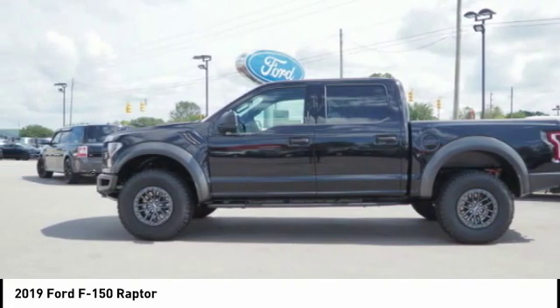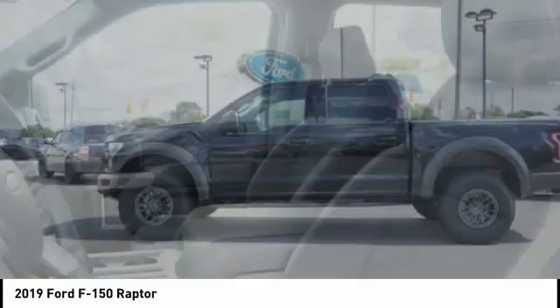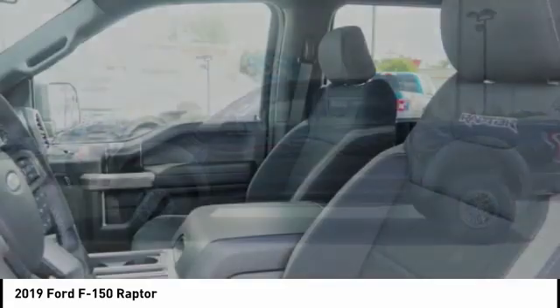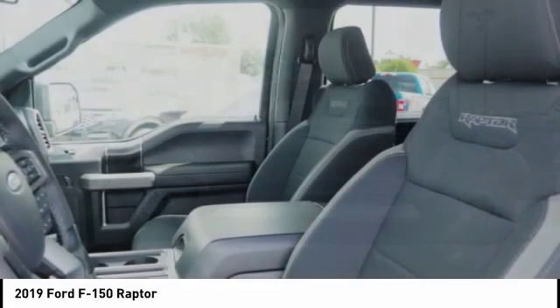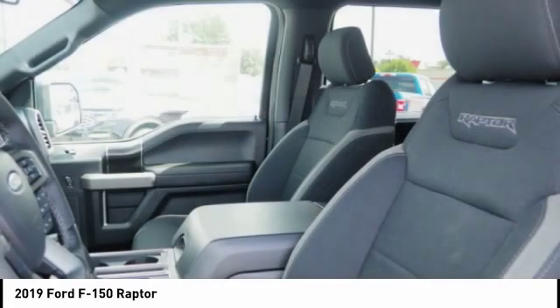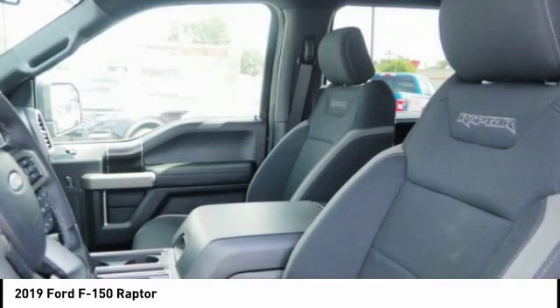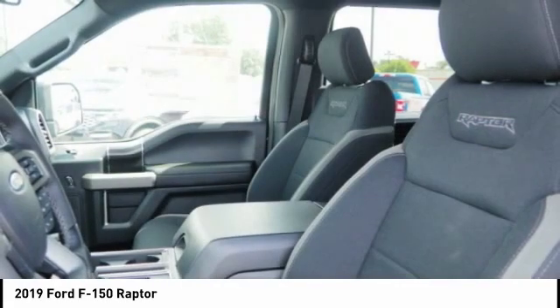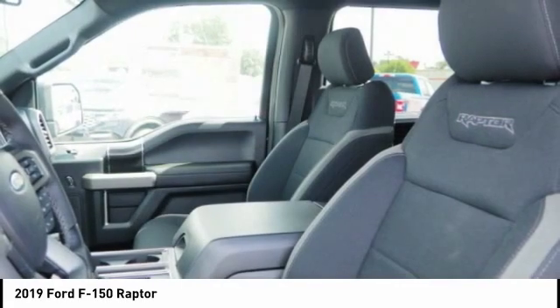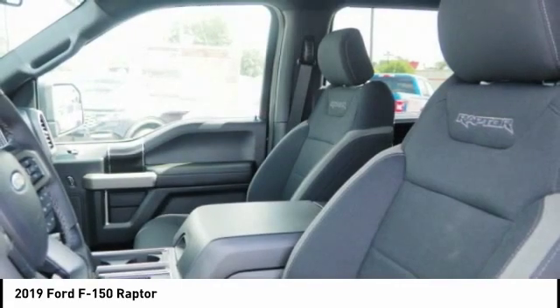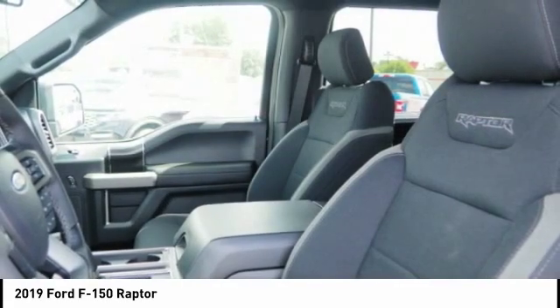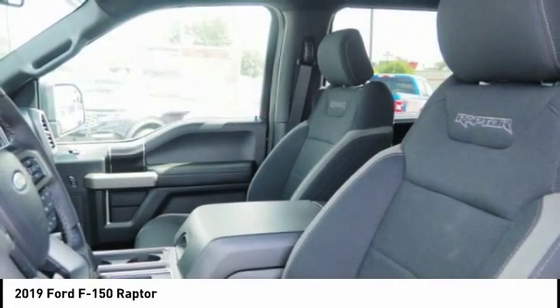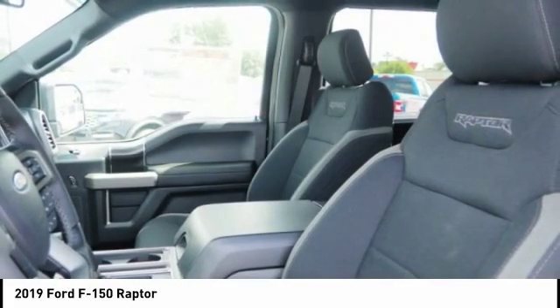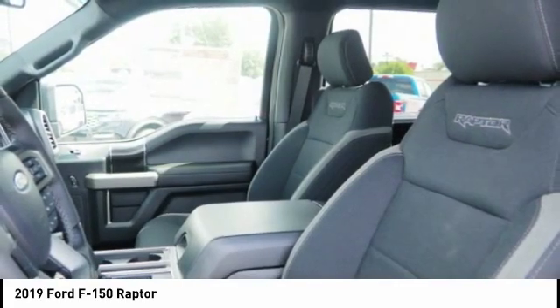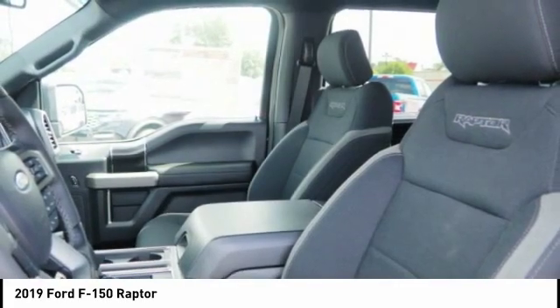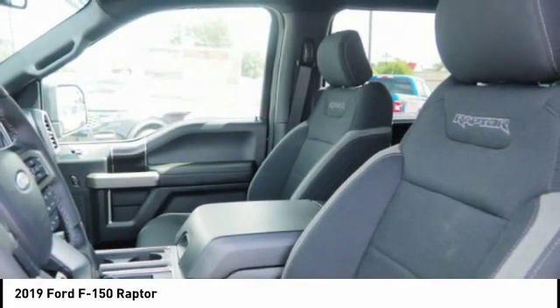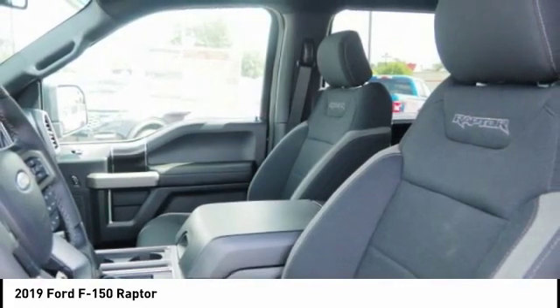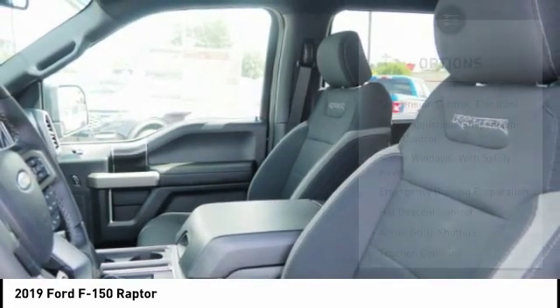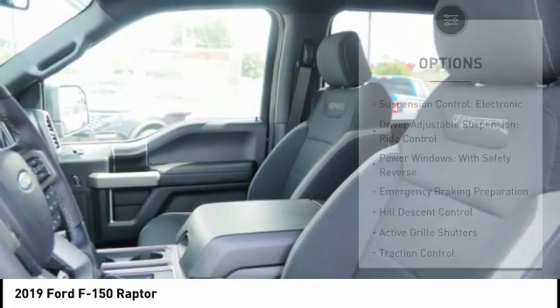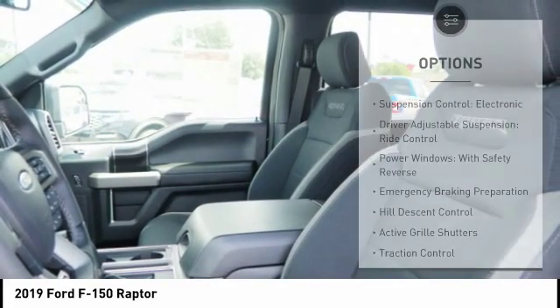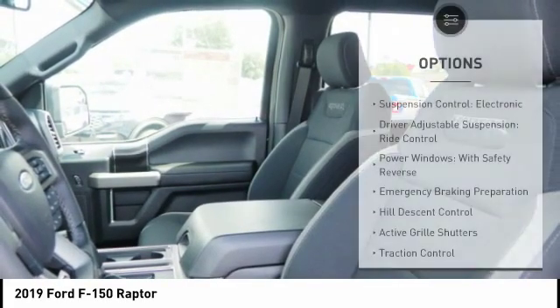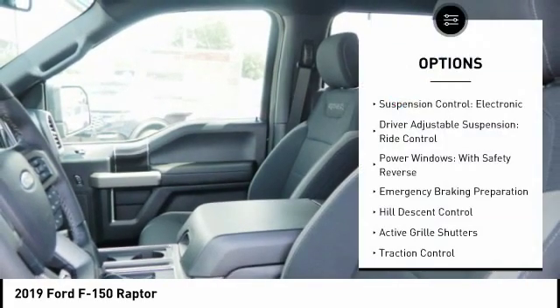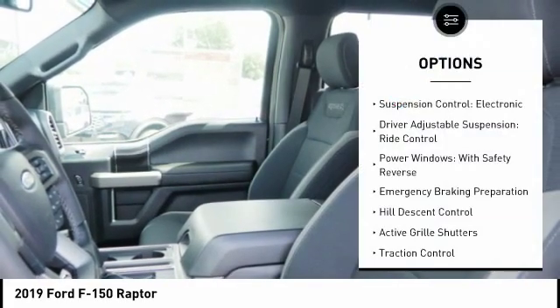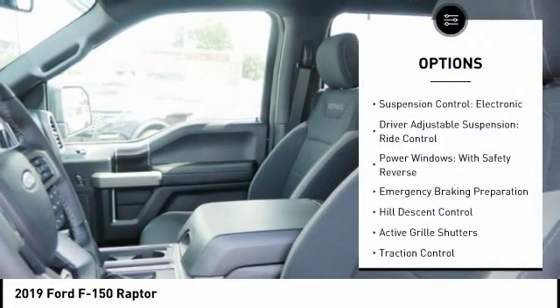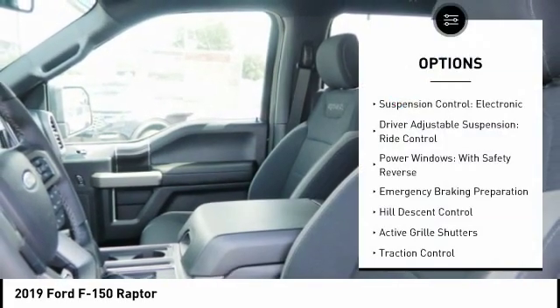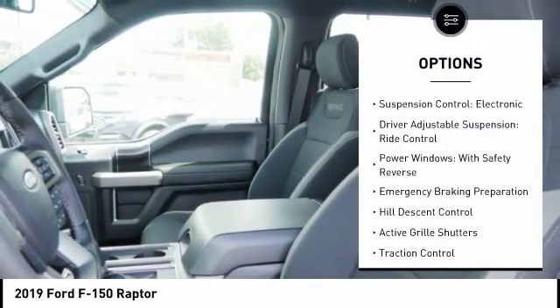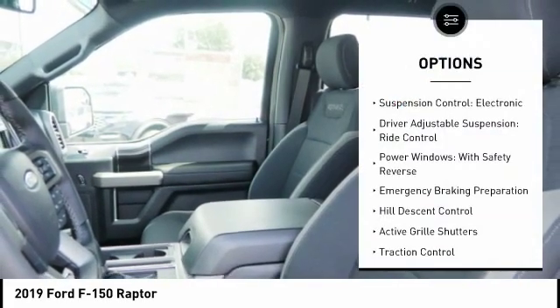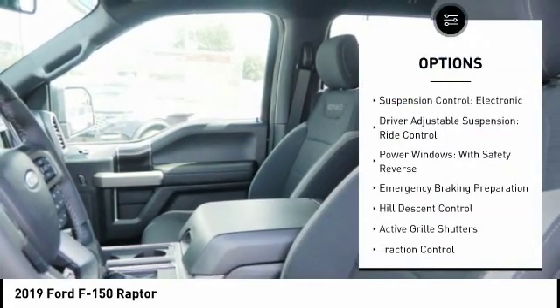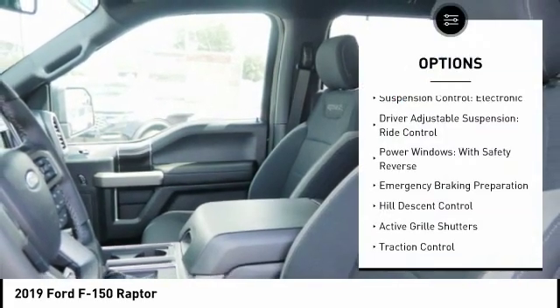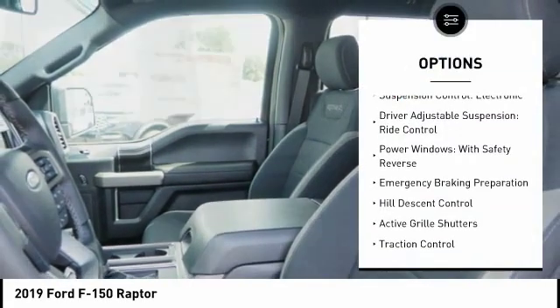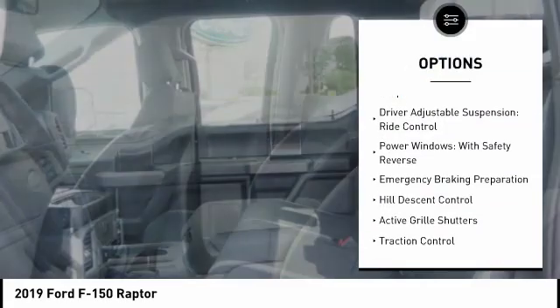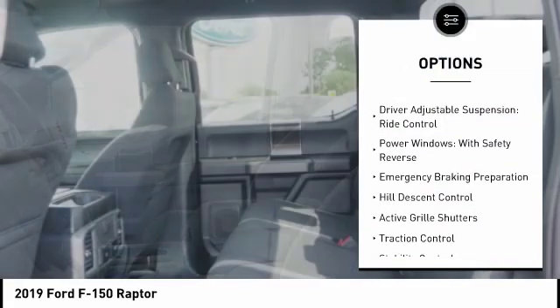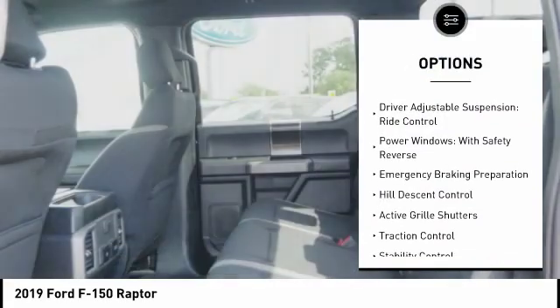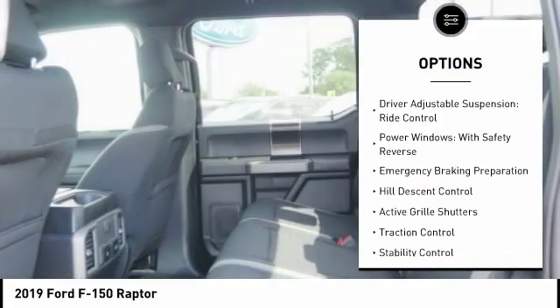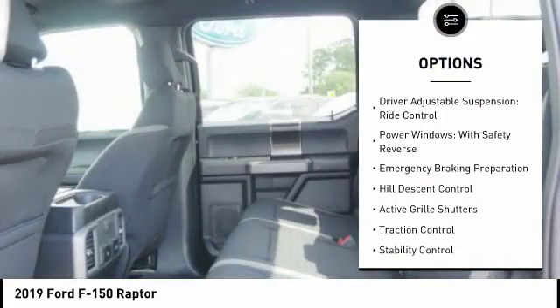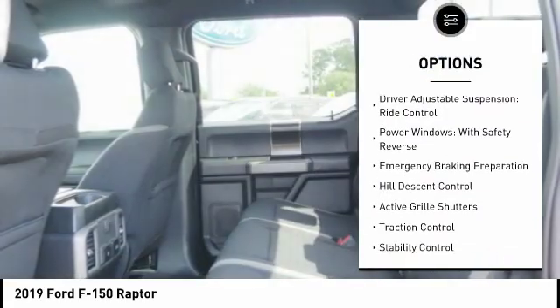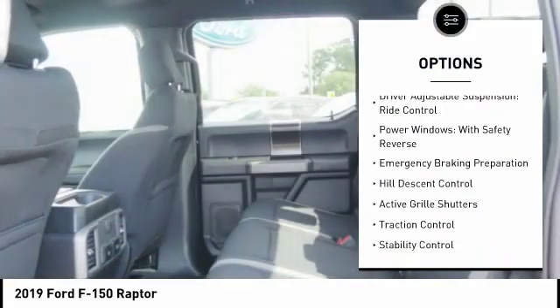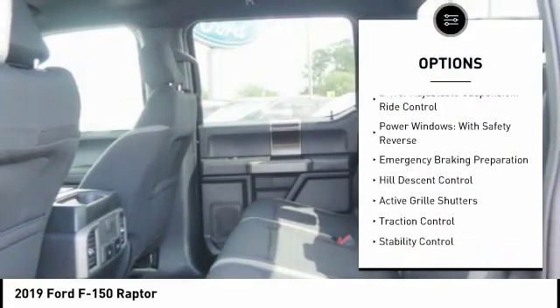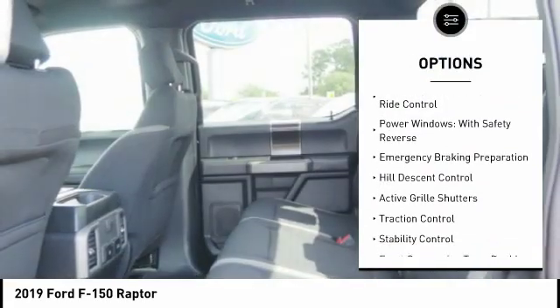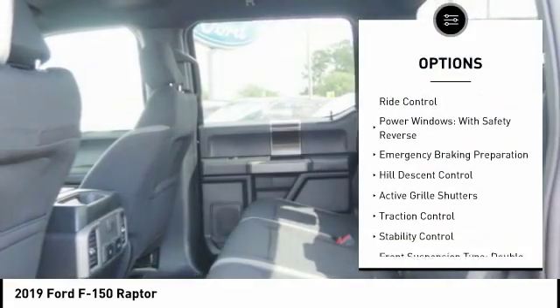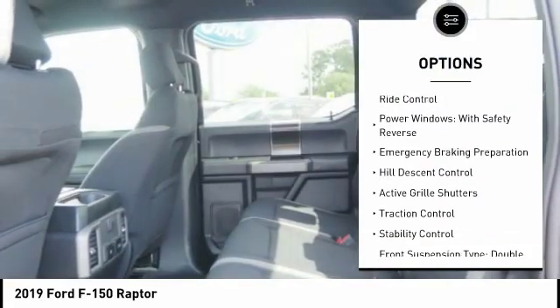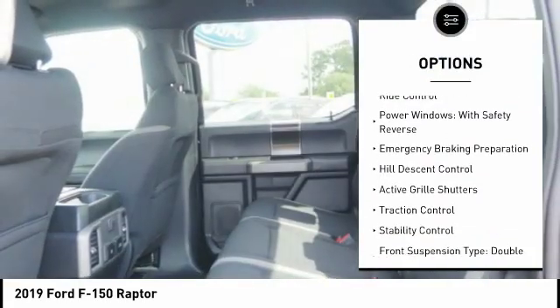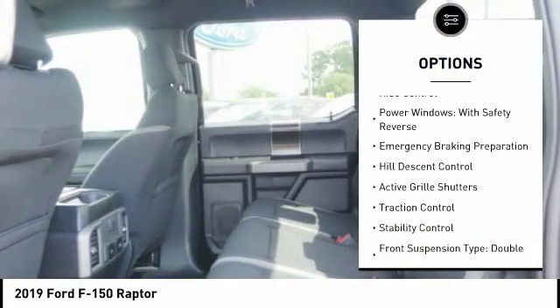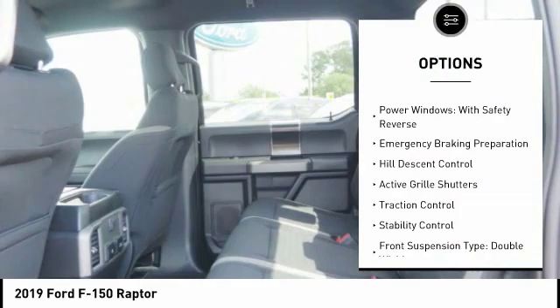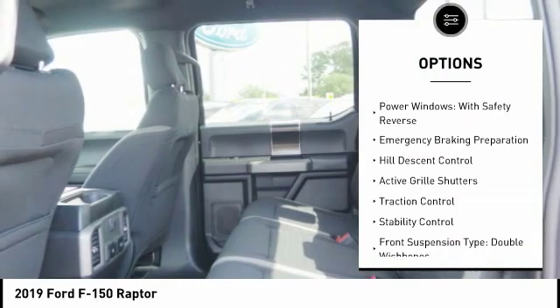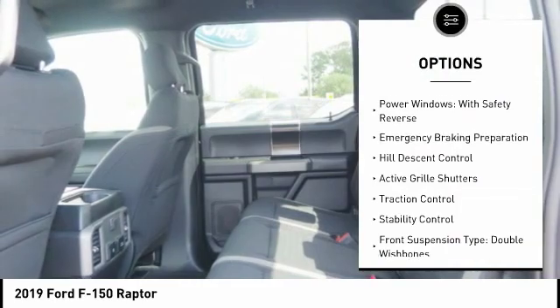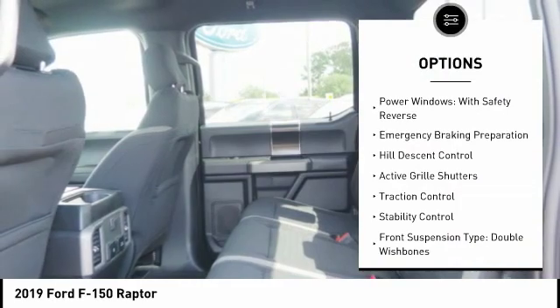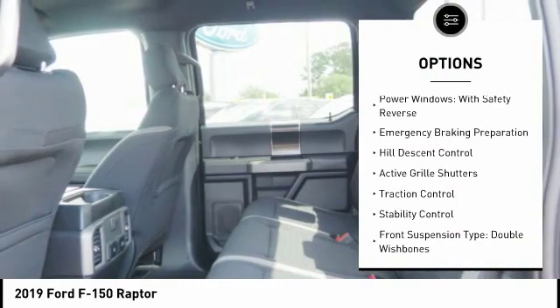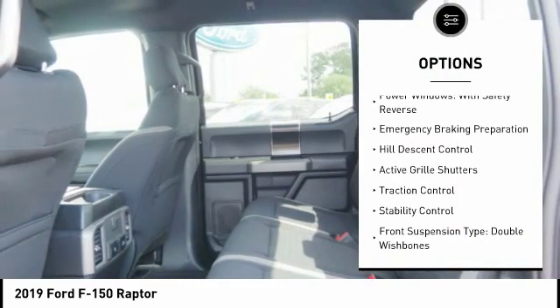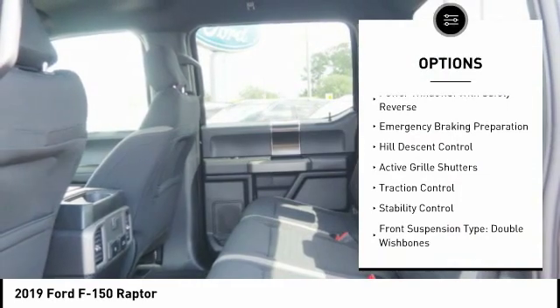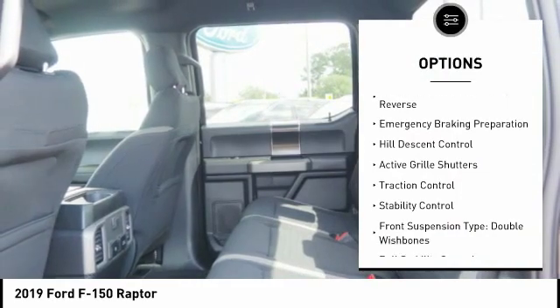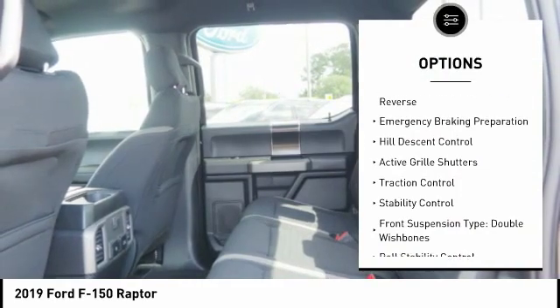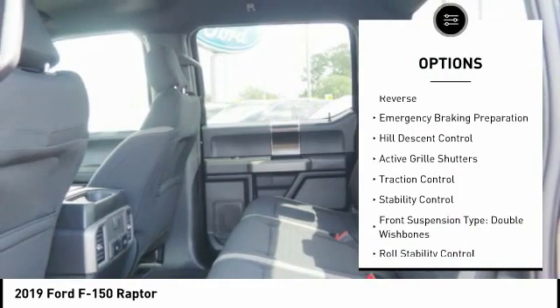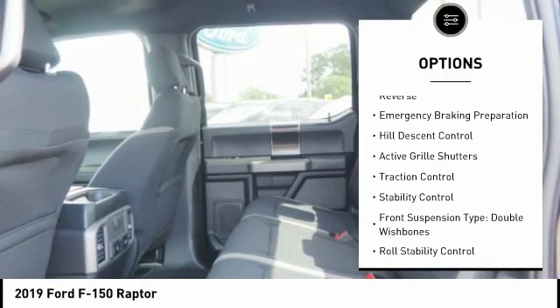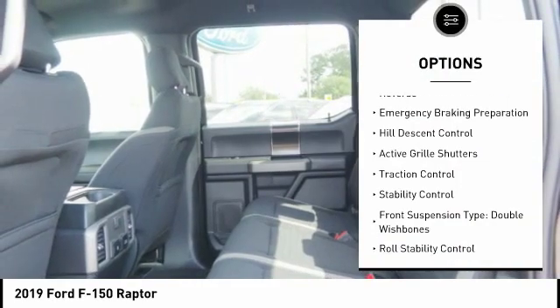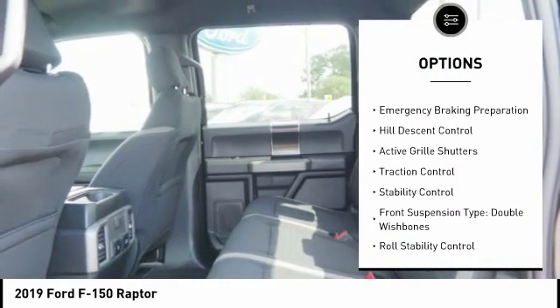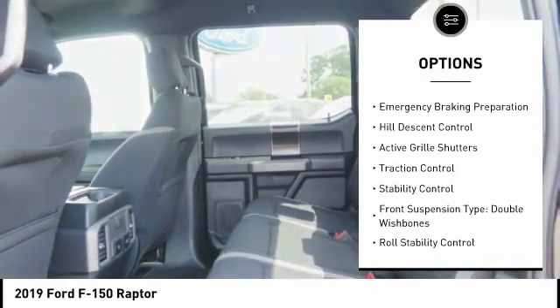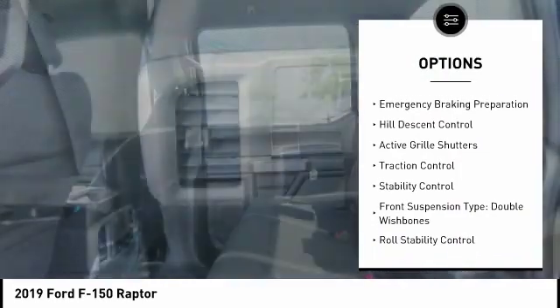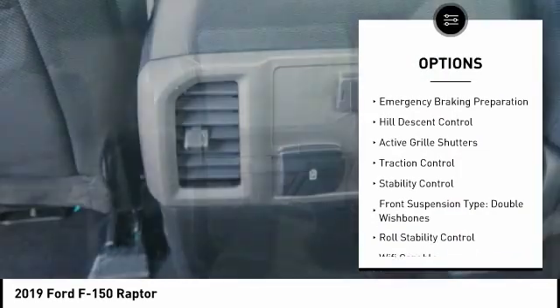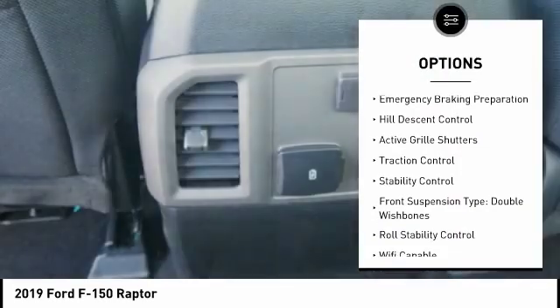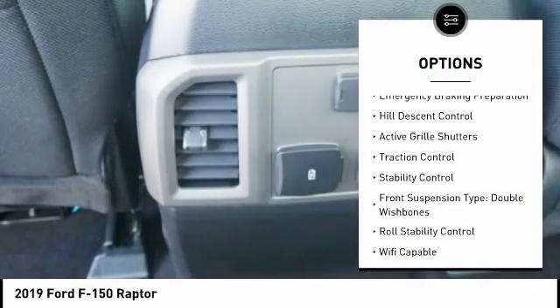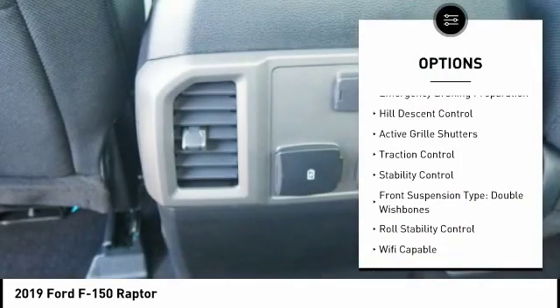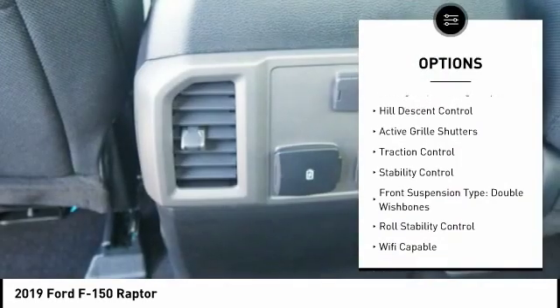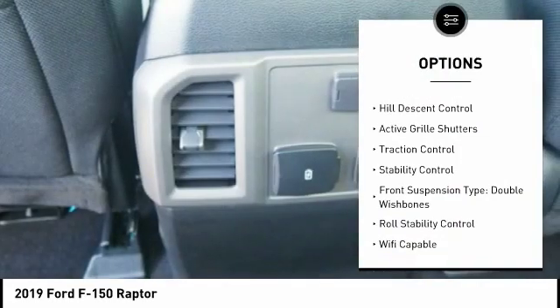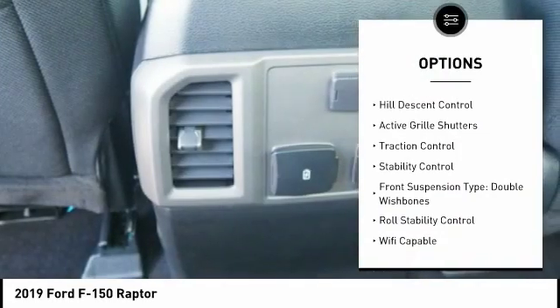Here are some of this vehicle's great options. Suspension control, electronic. Driver adjustable suspension, ride control.